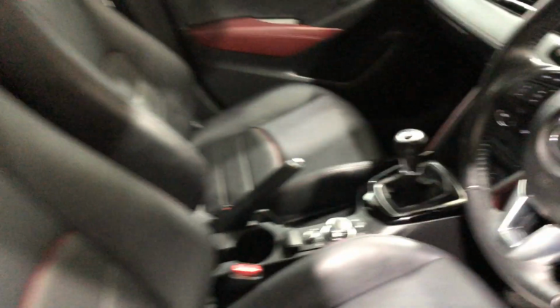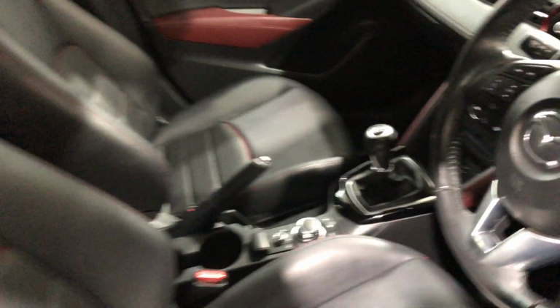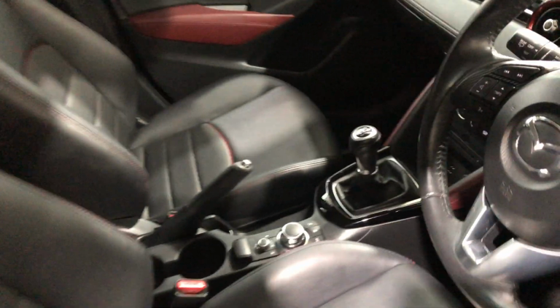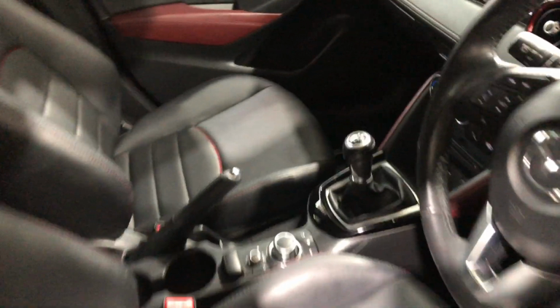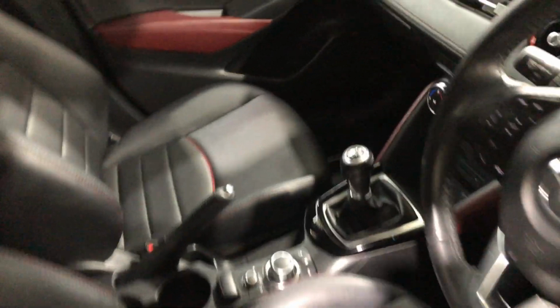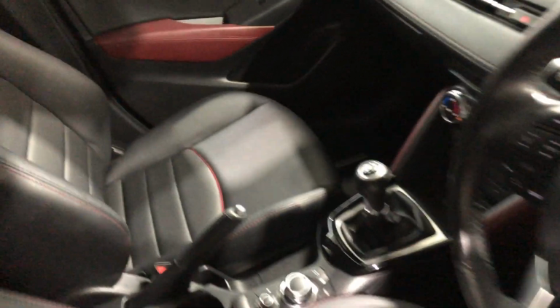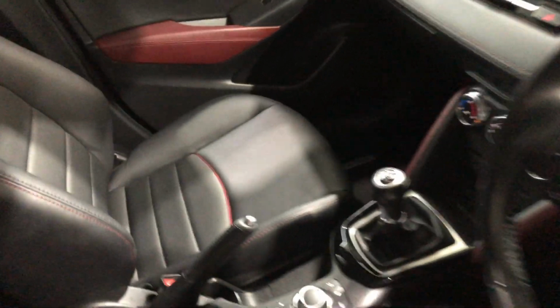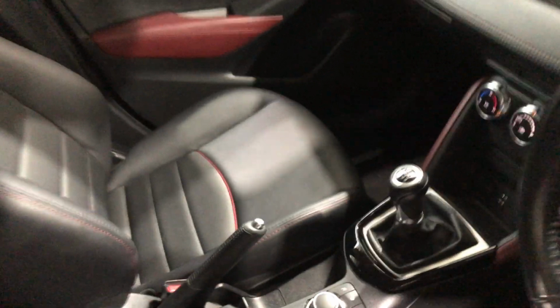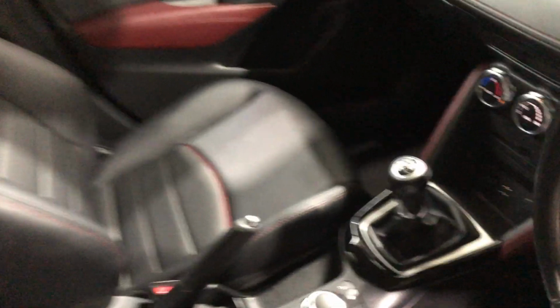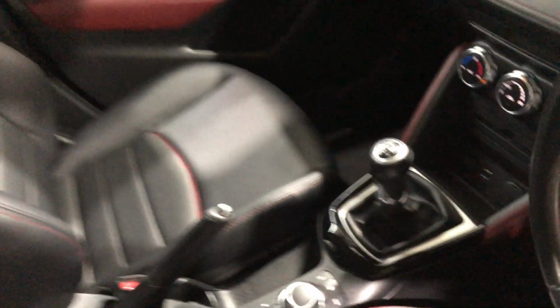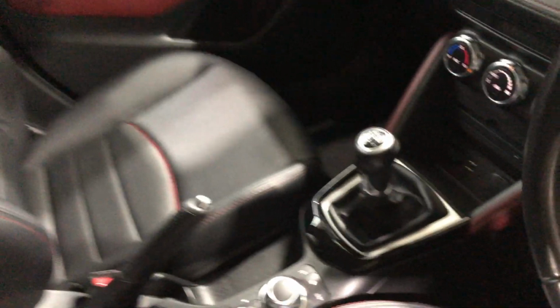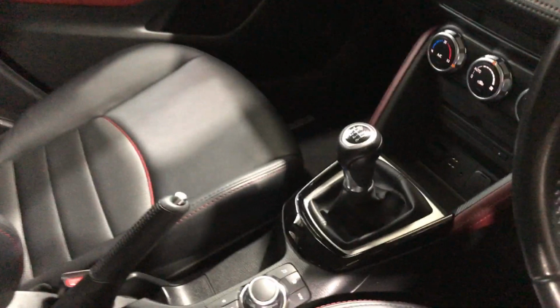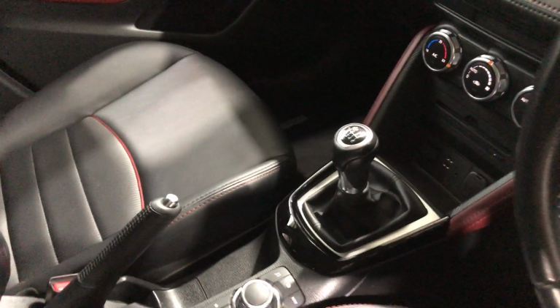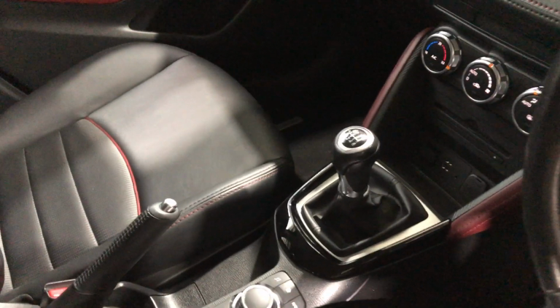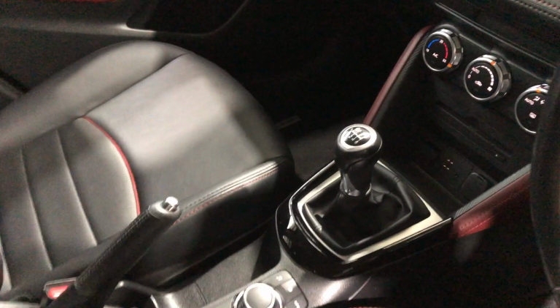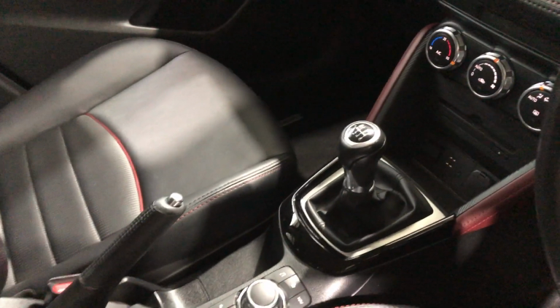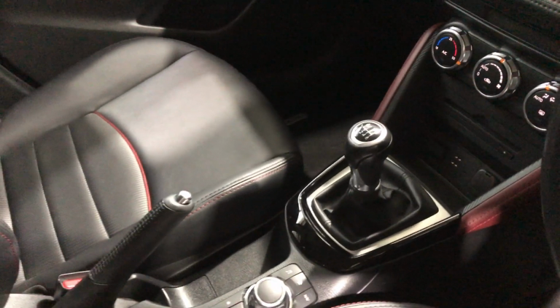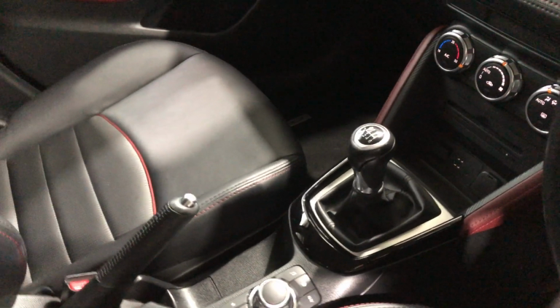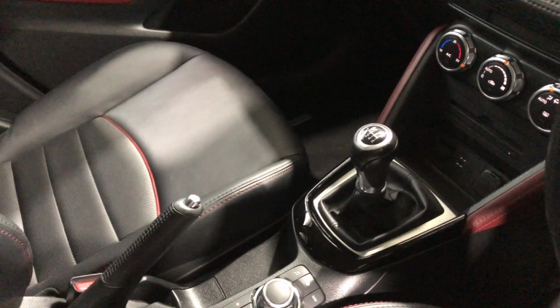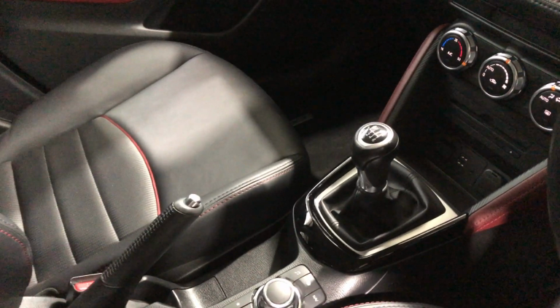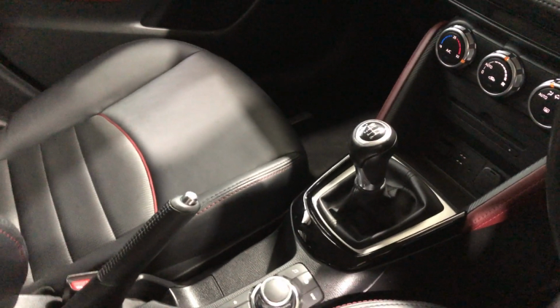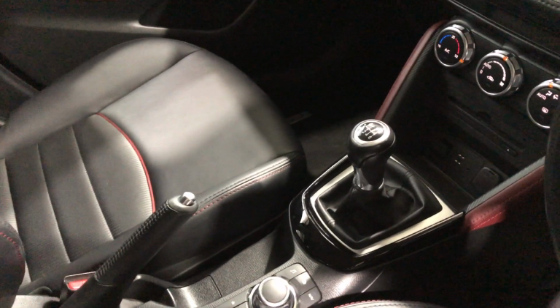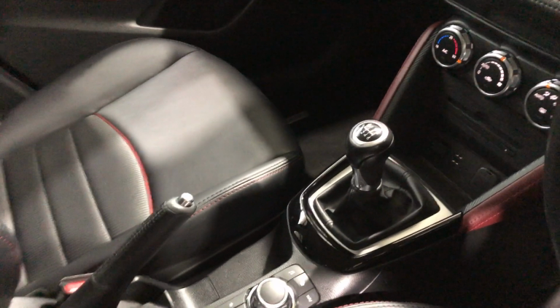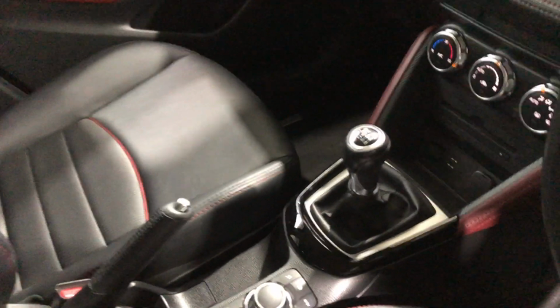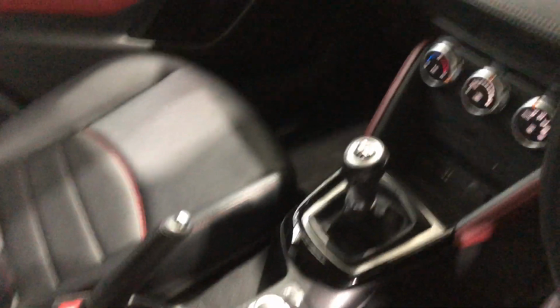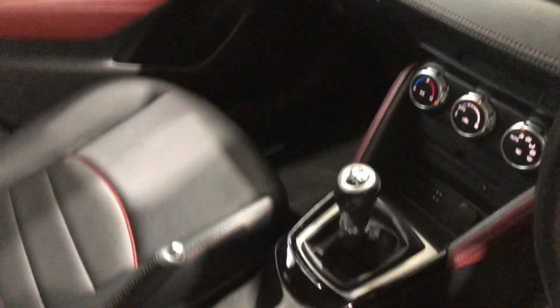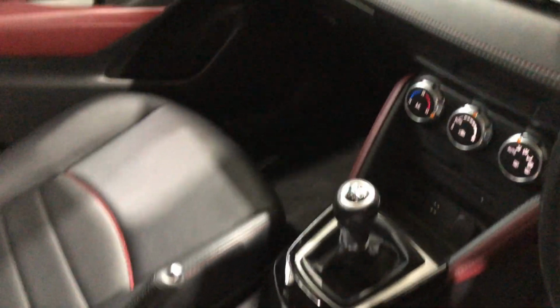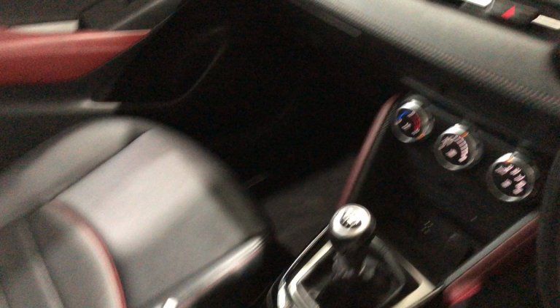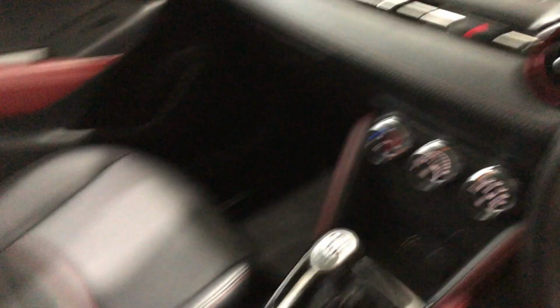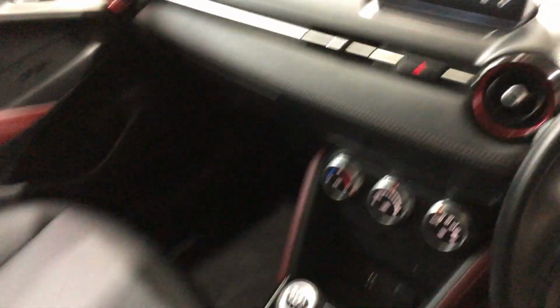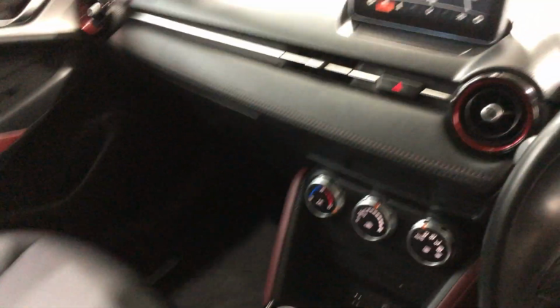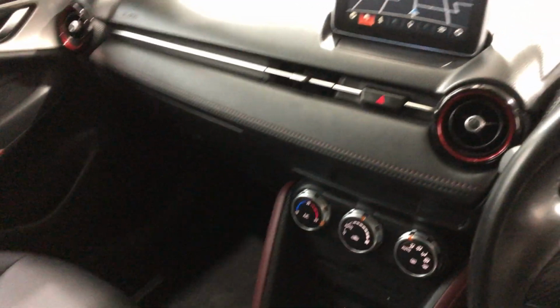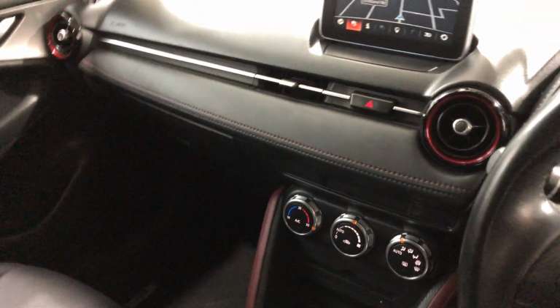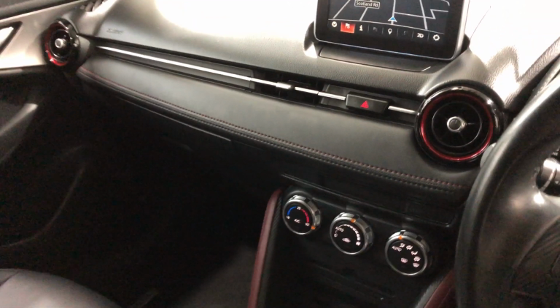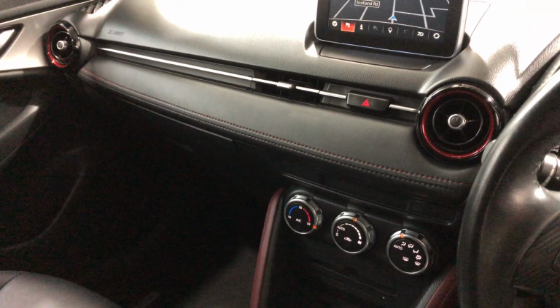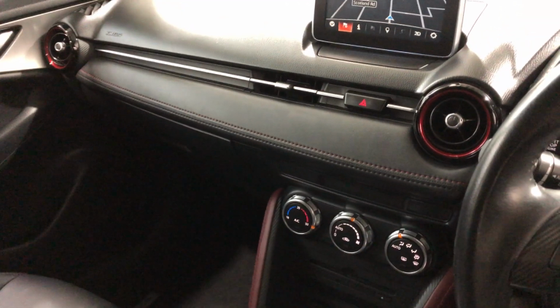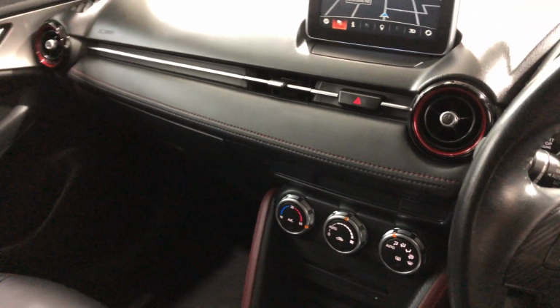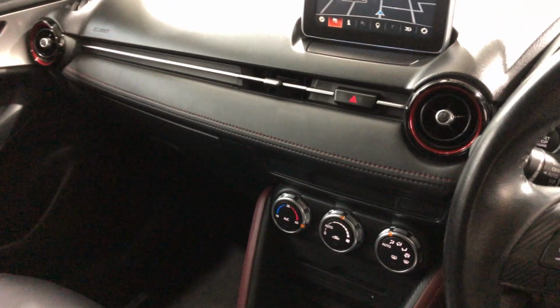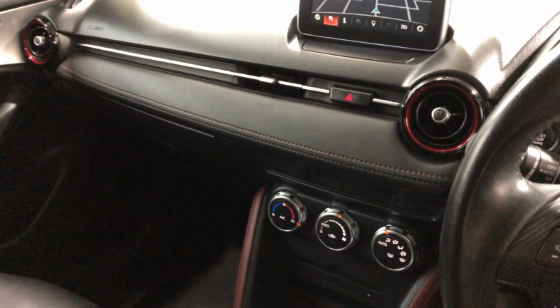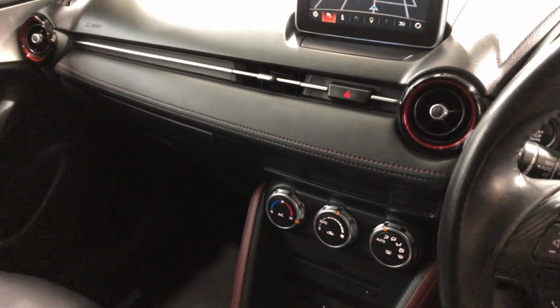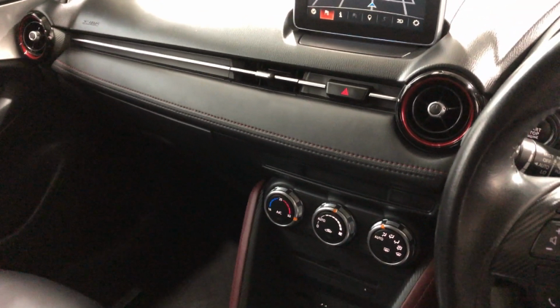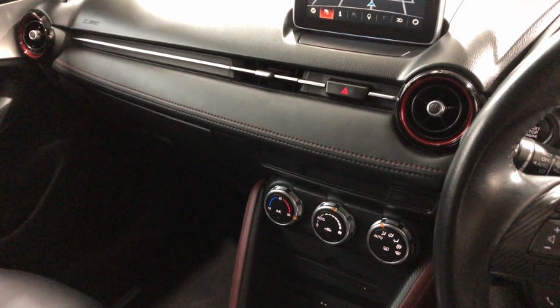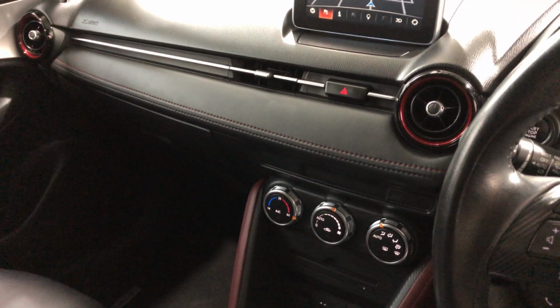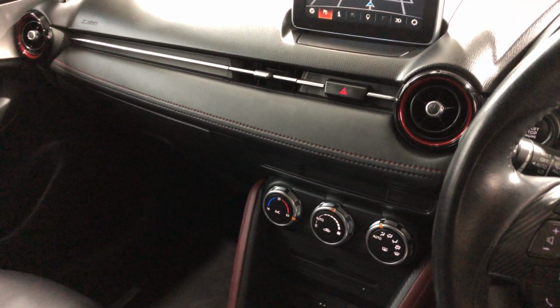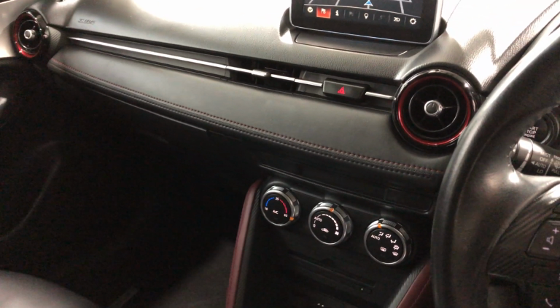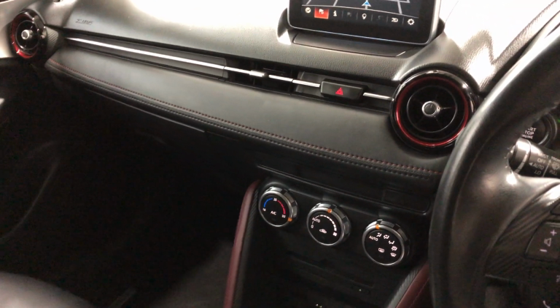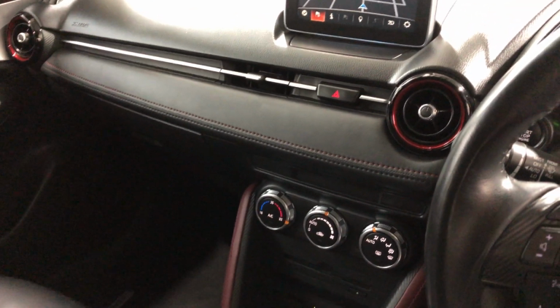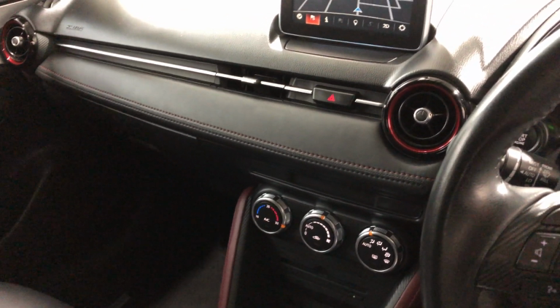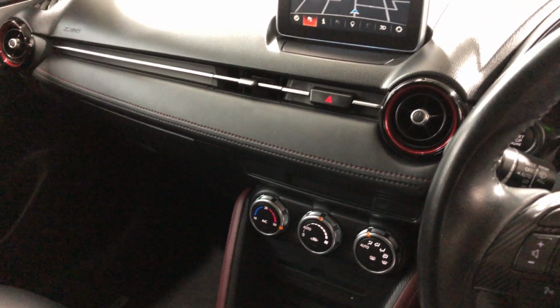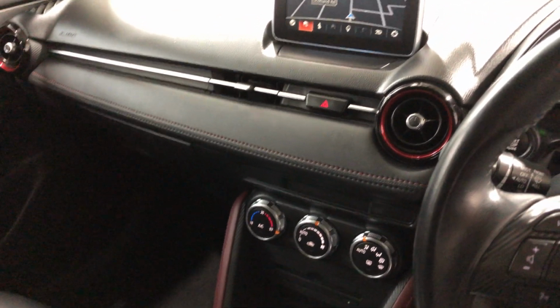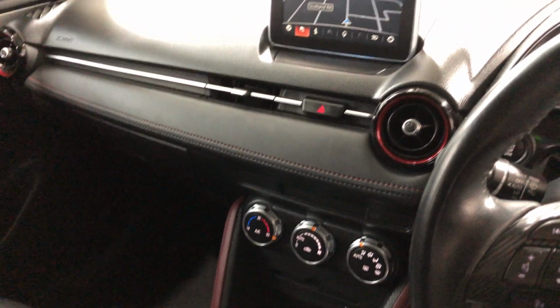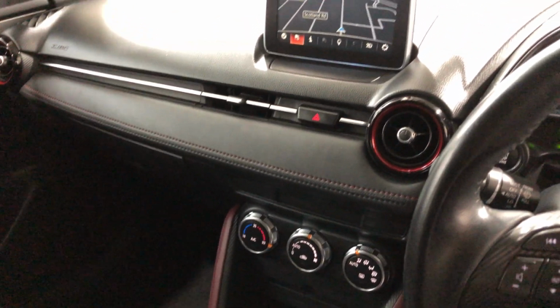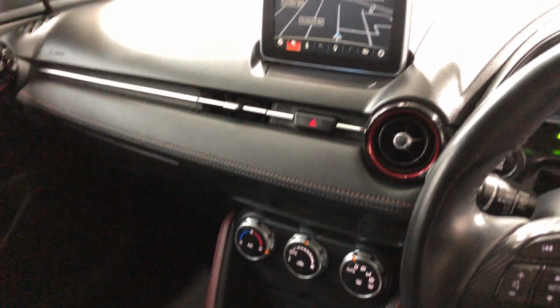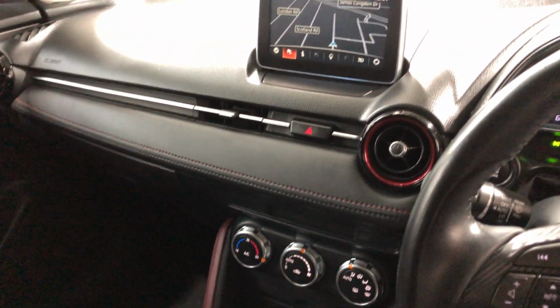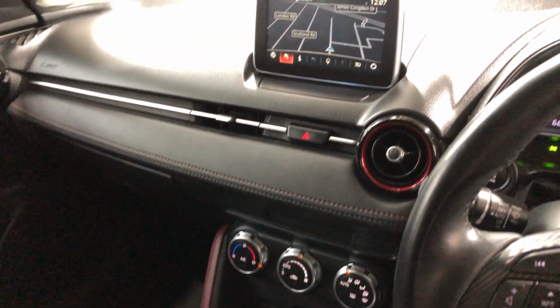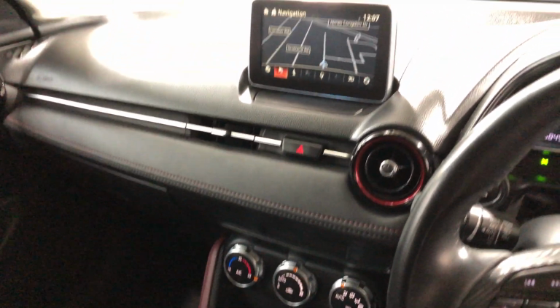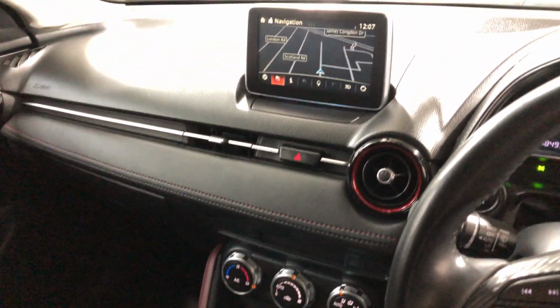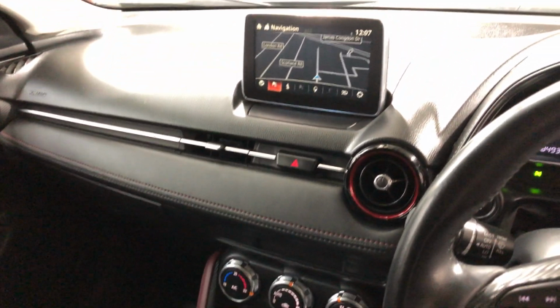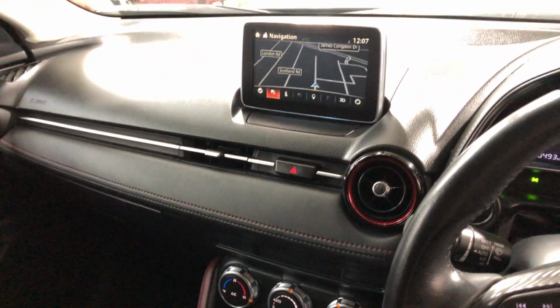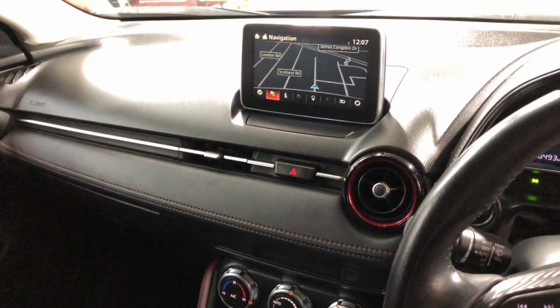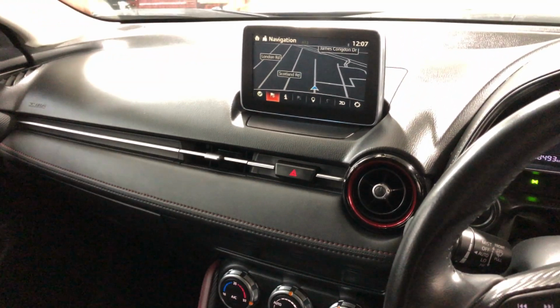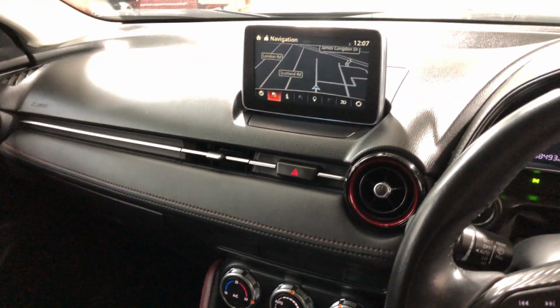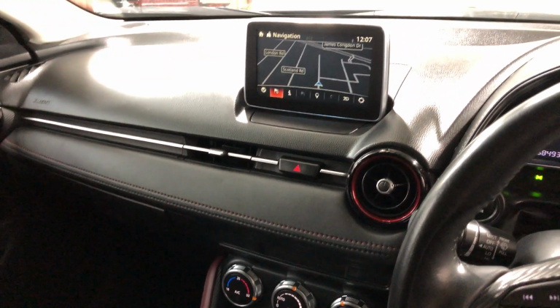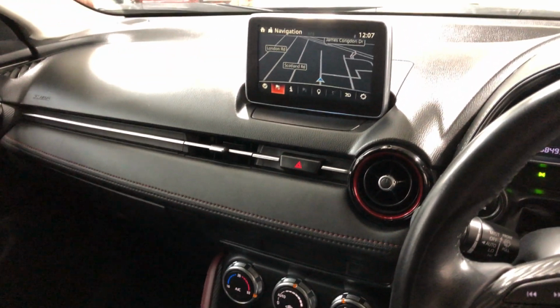It comes with a 6-speed manual transmission and all original head unit including CD player, sat nav and reverse camera.